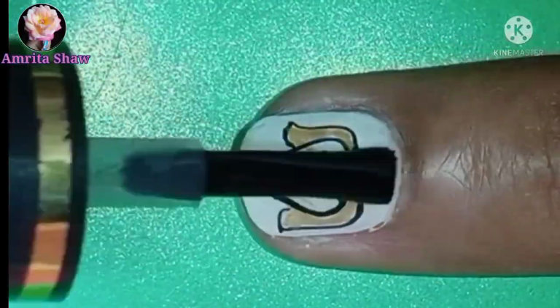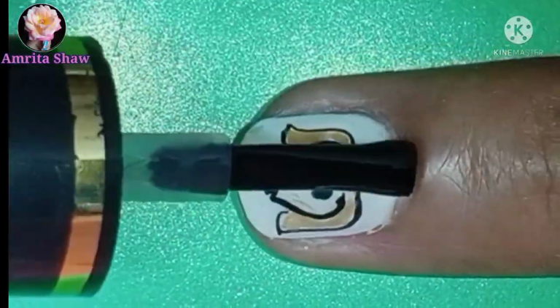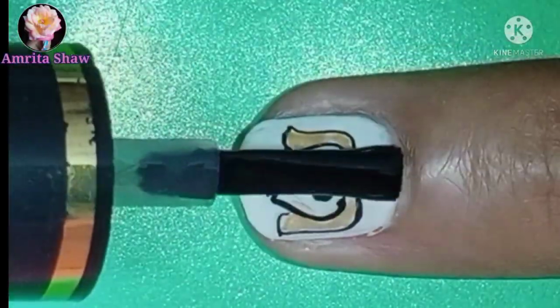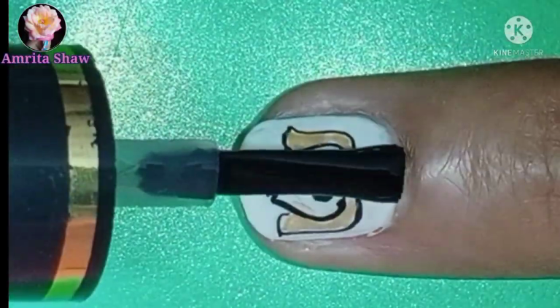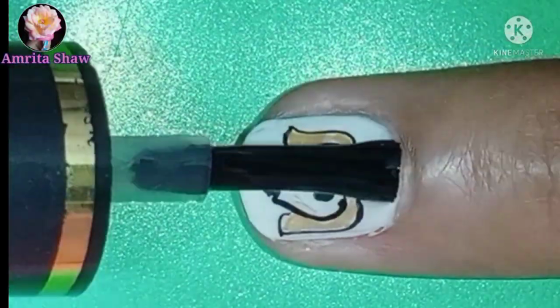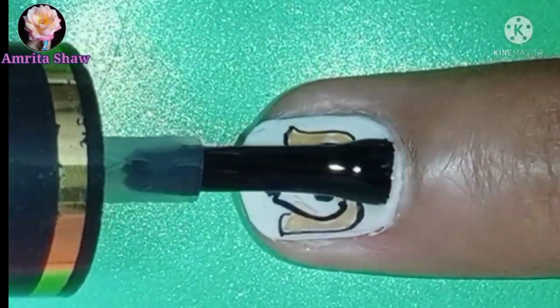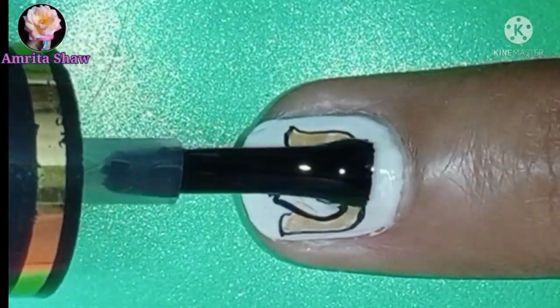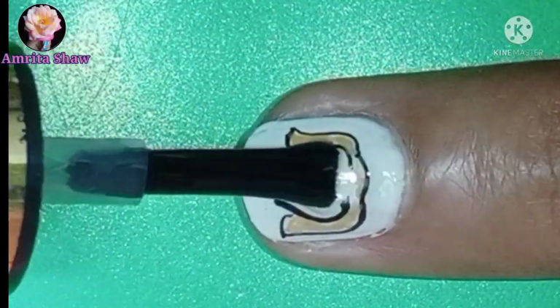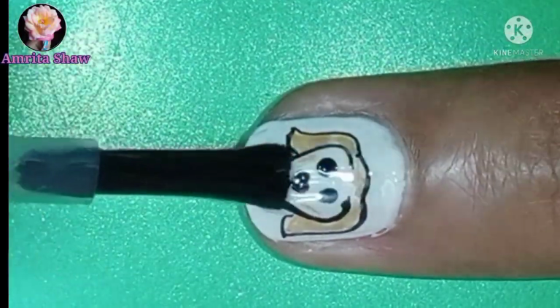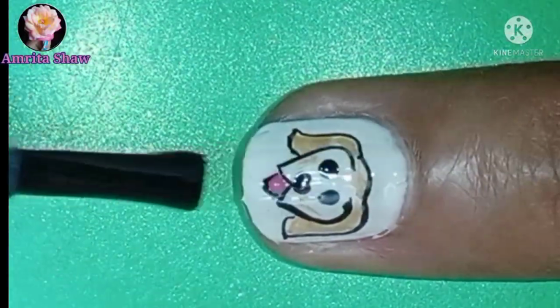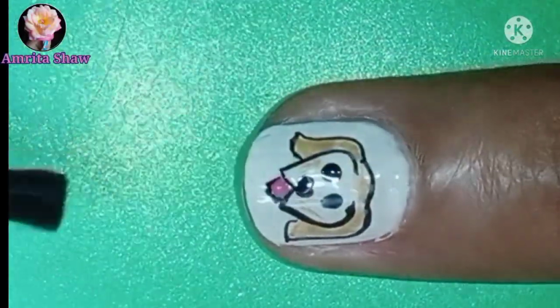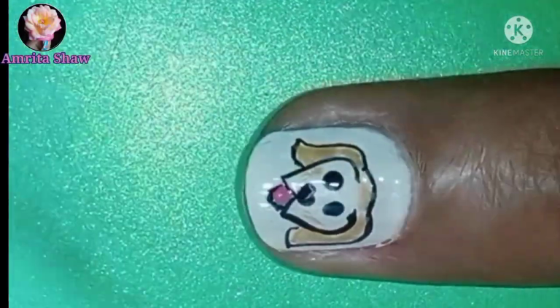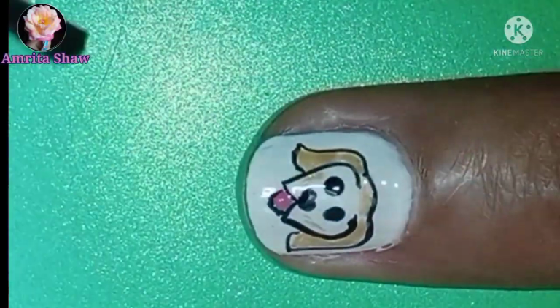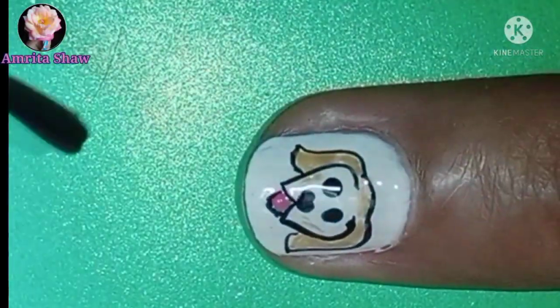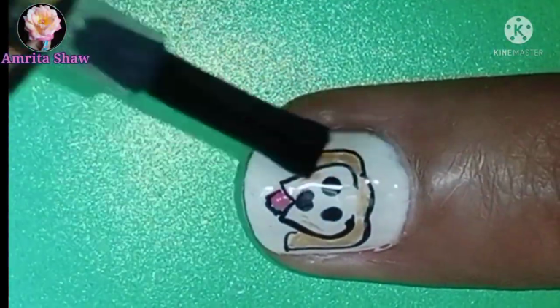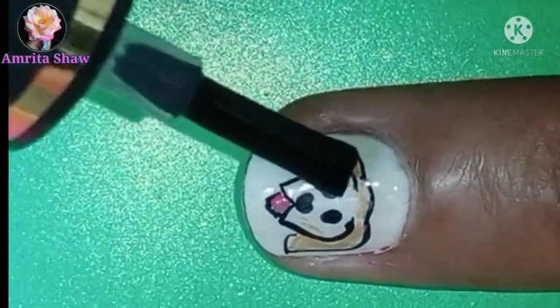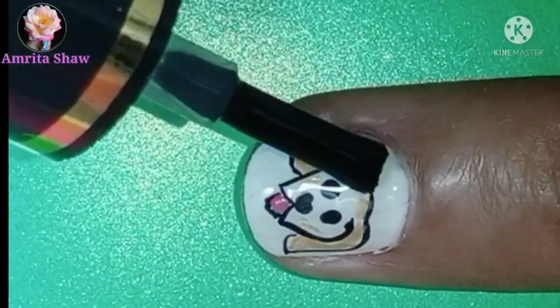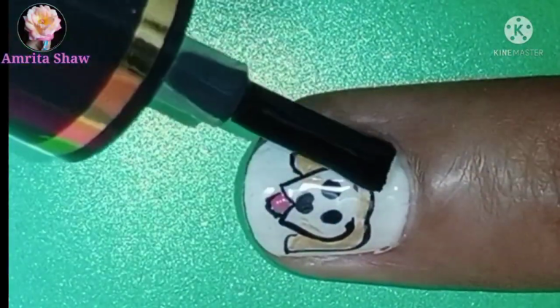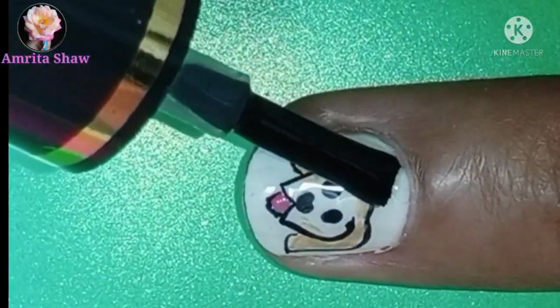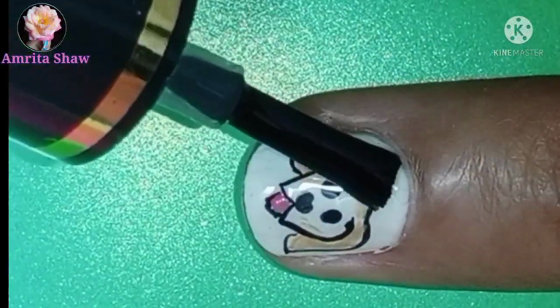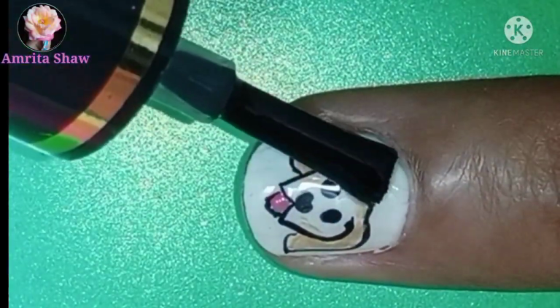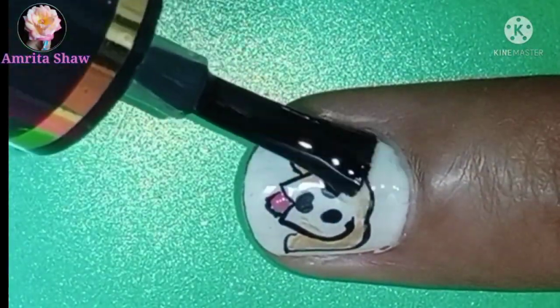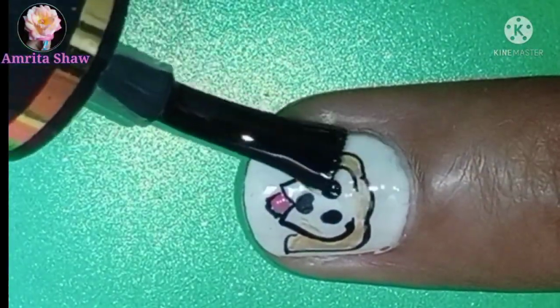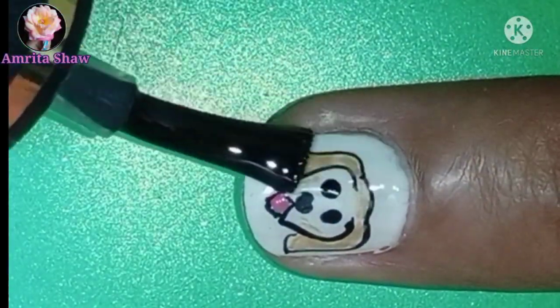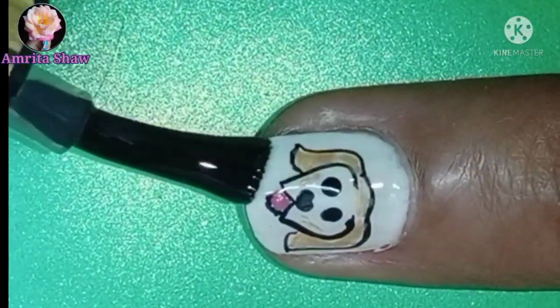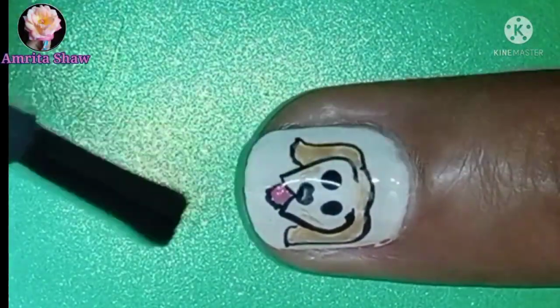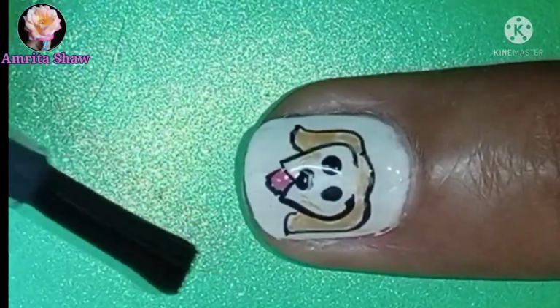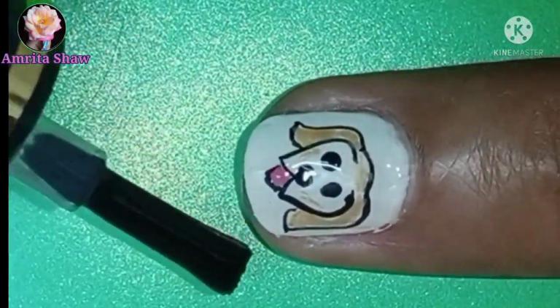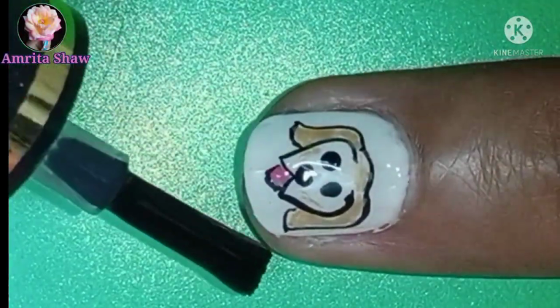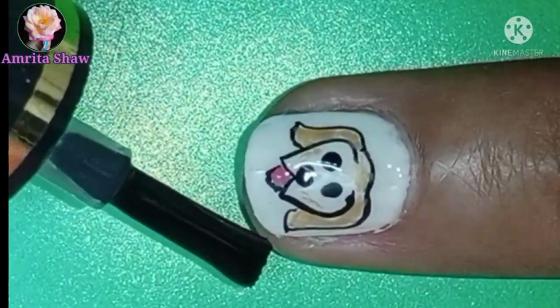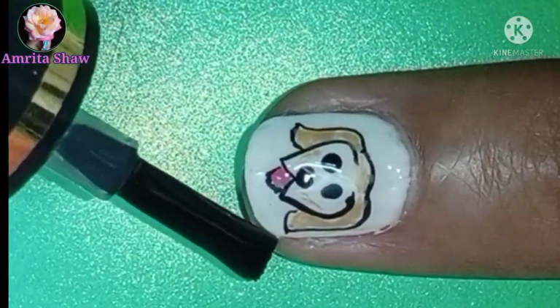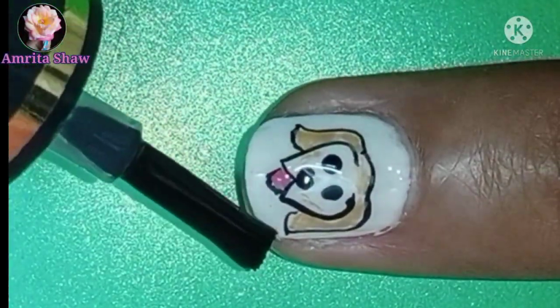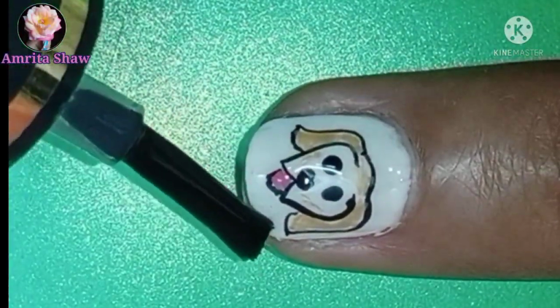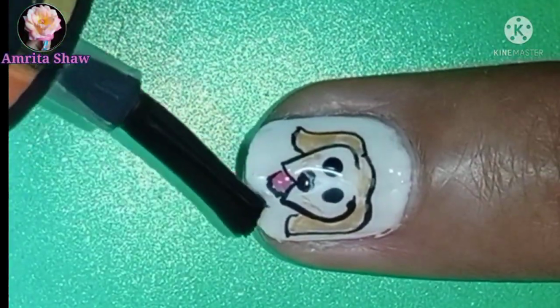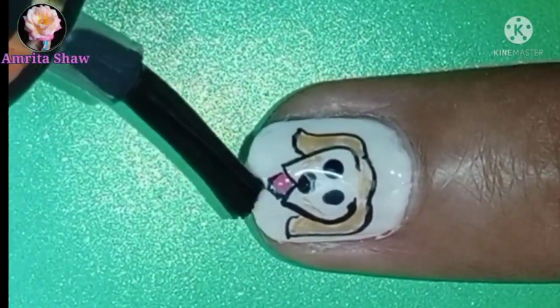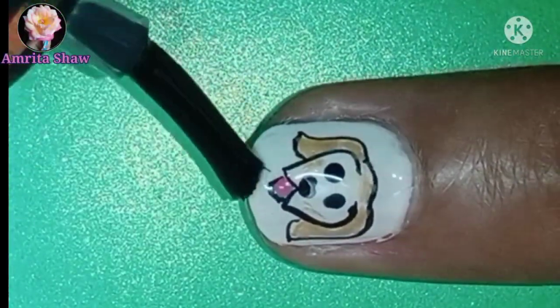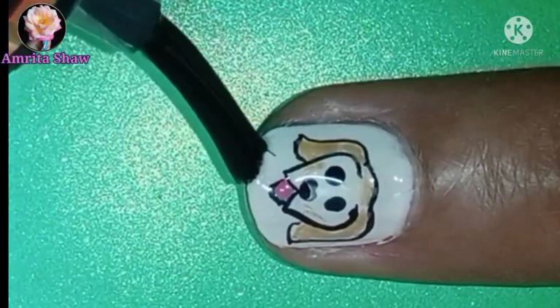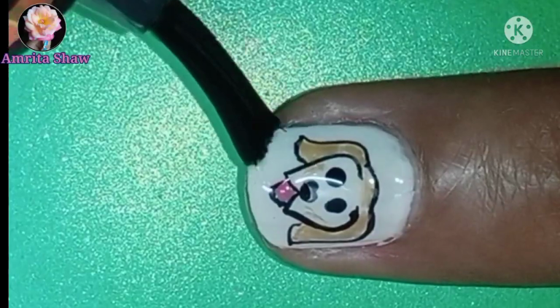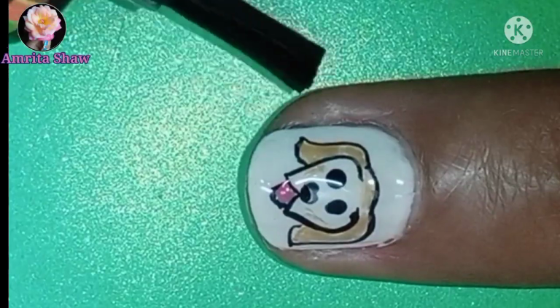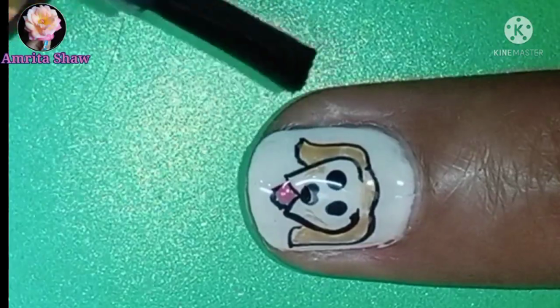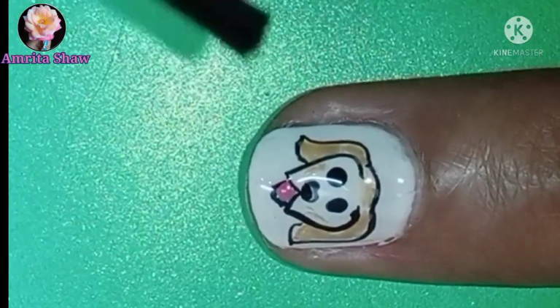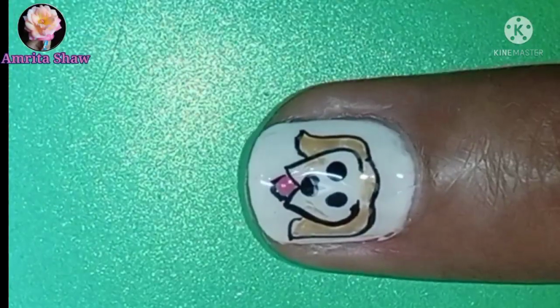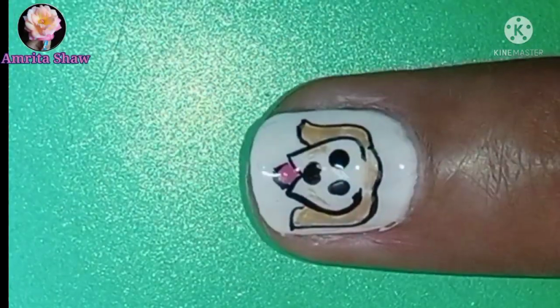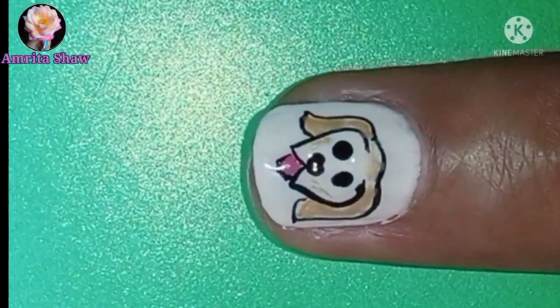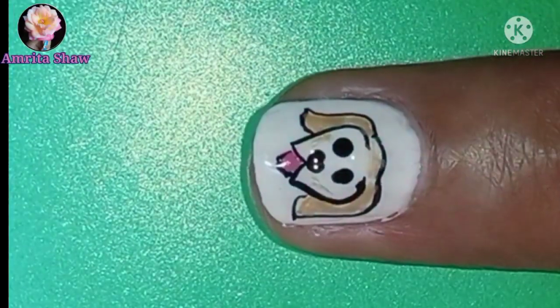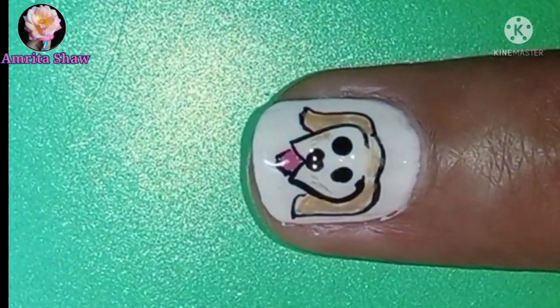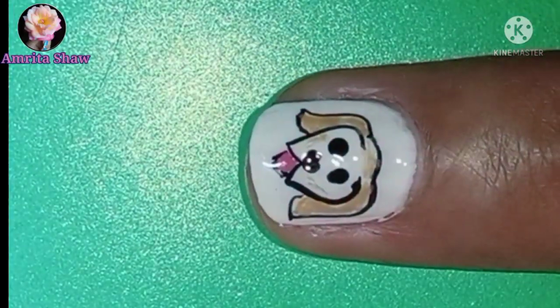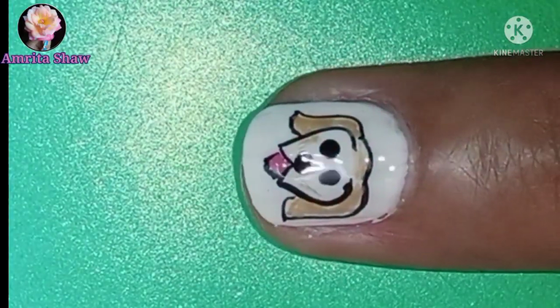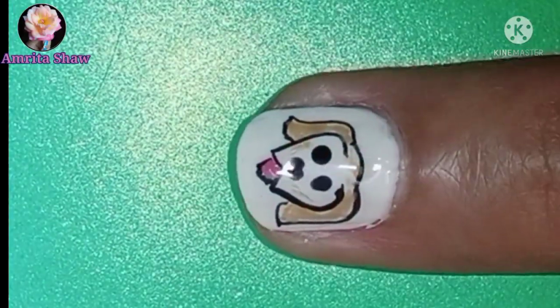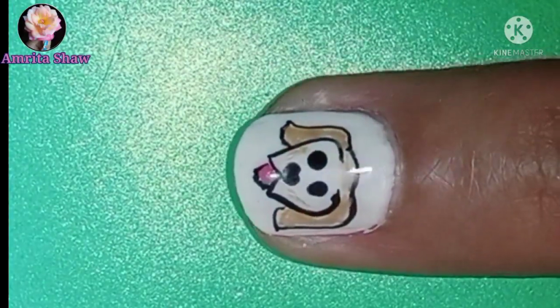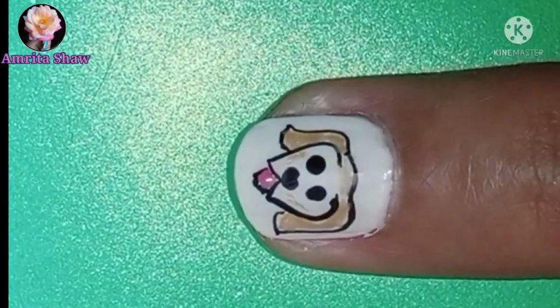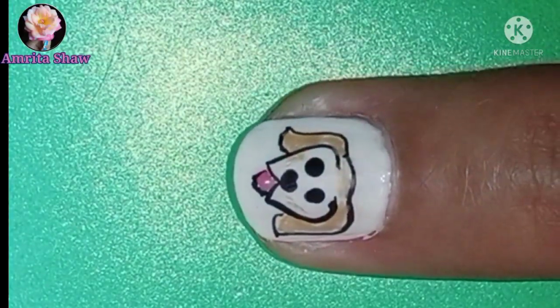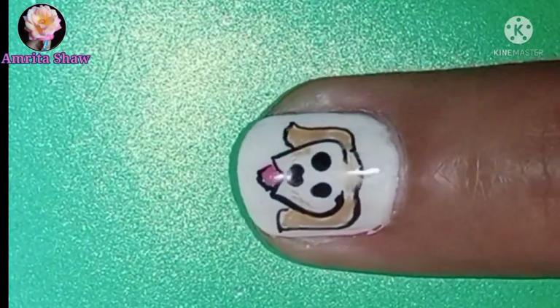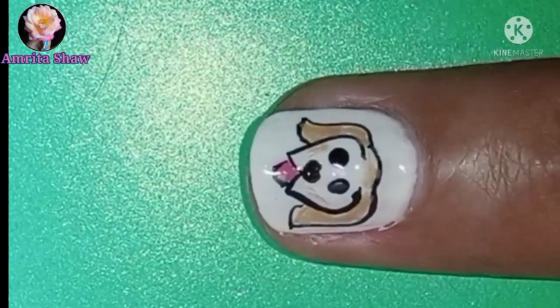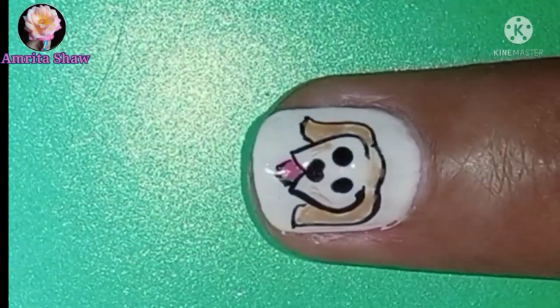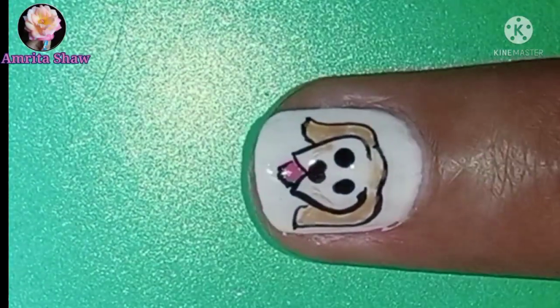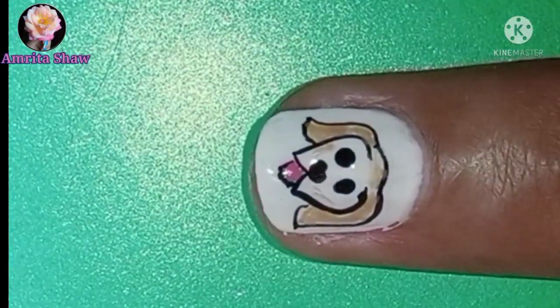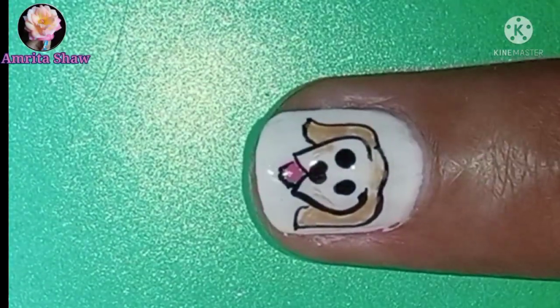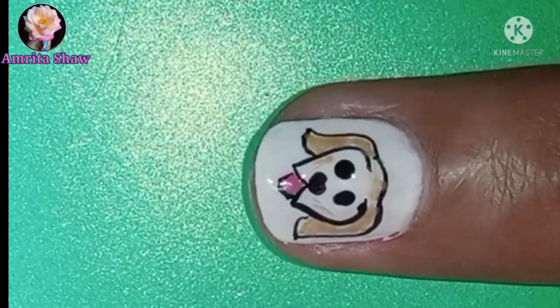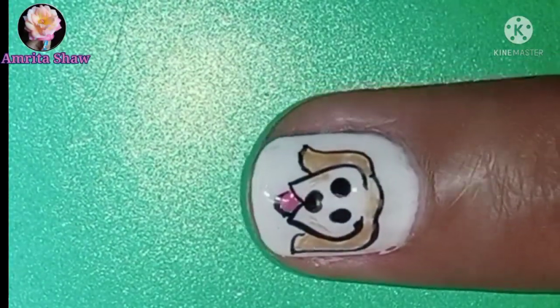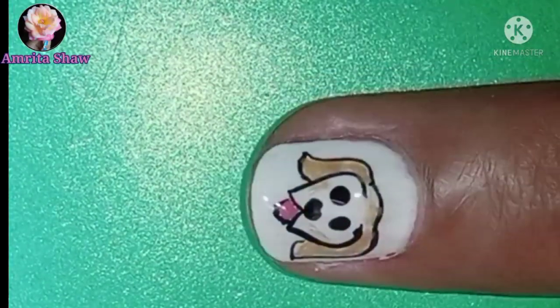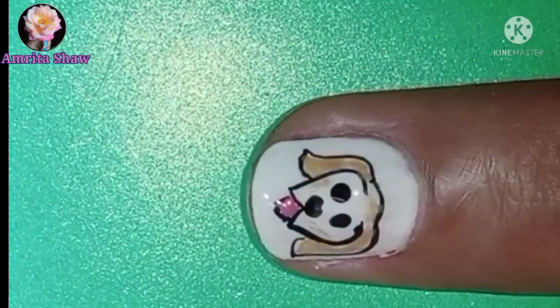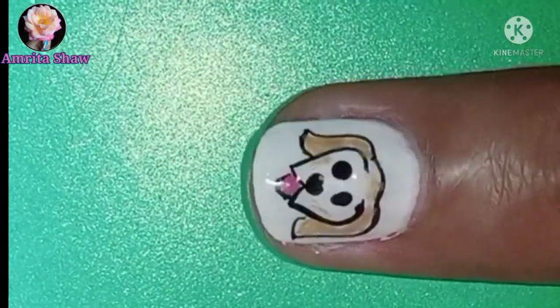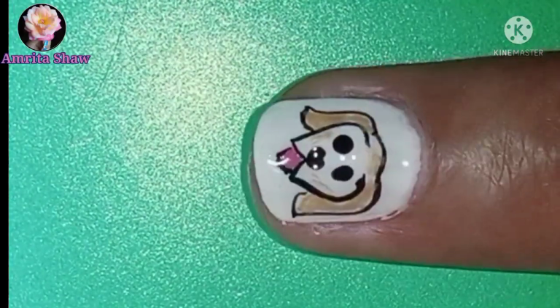Remember to finish off the design with a layer of glossy top coat, and your easy and cute dog face nail art design is also done.